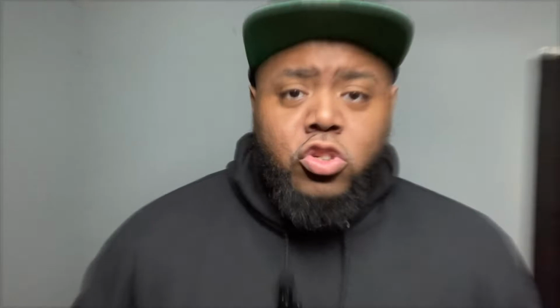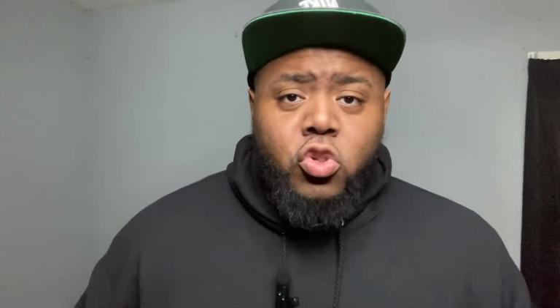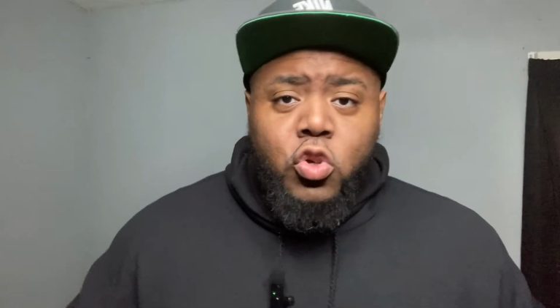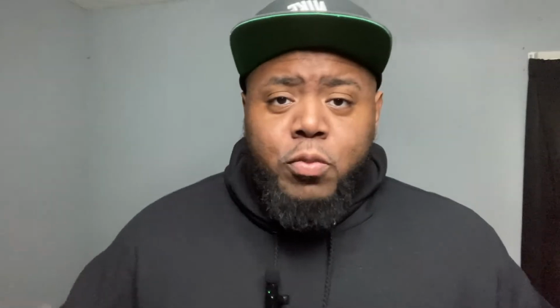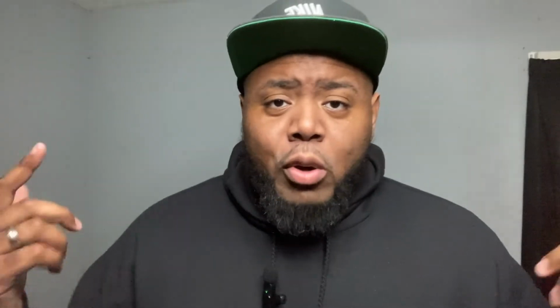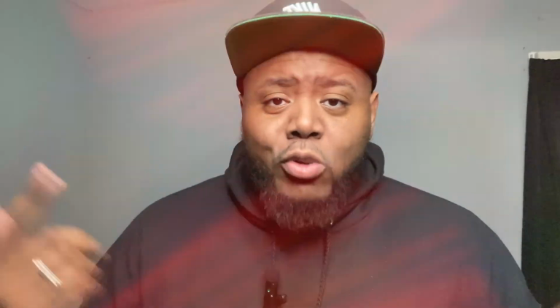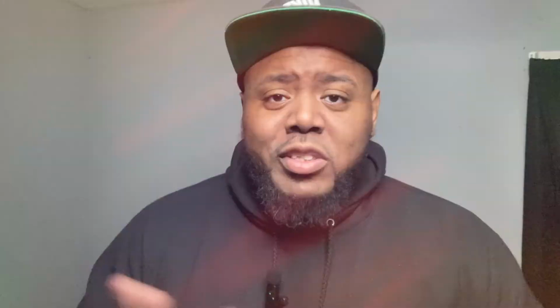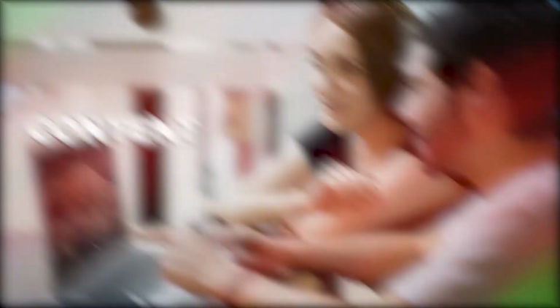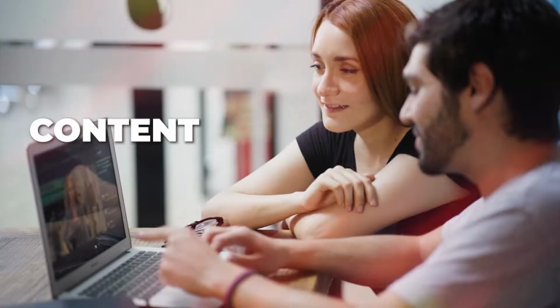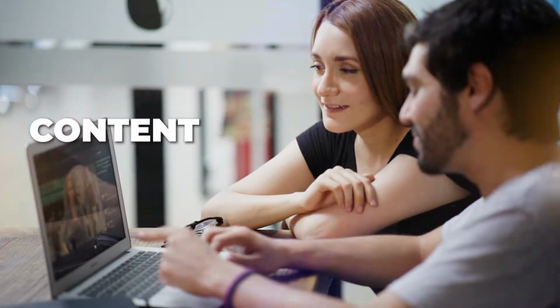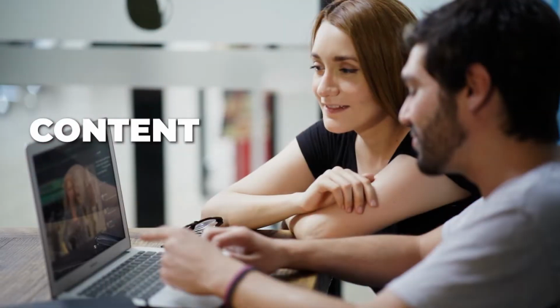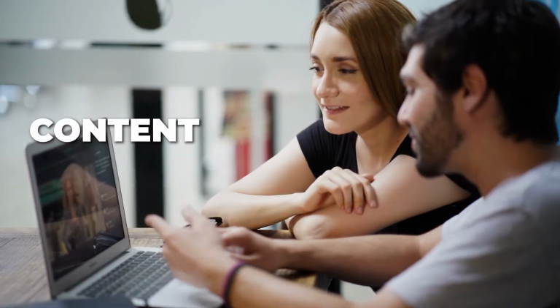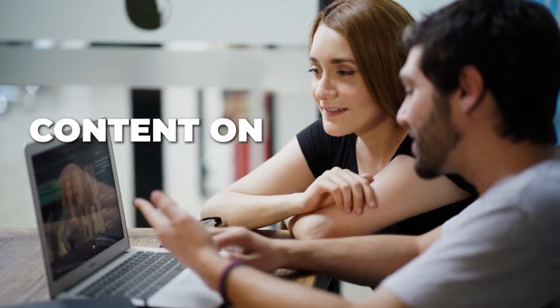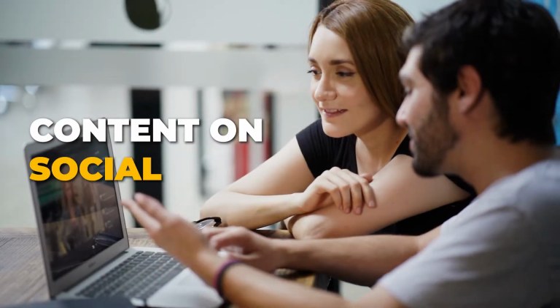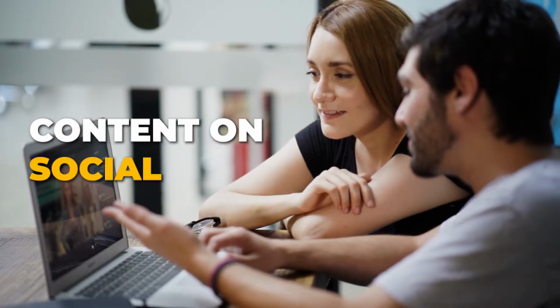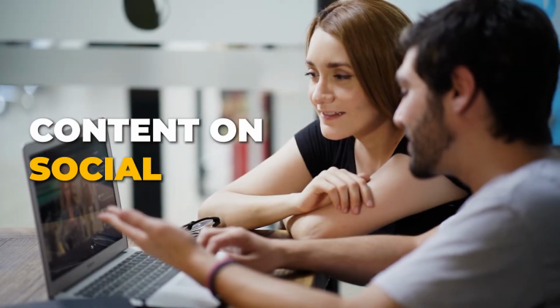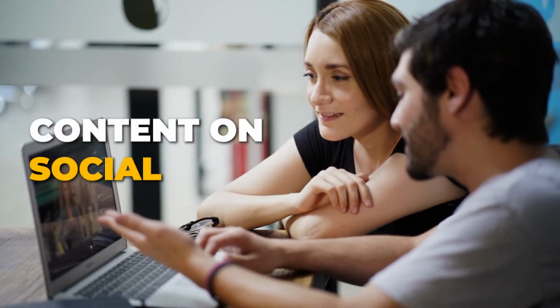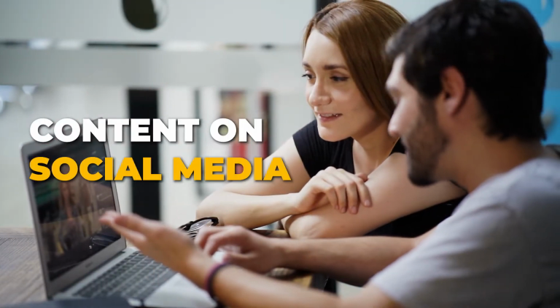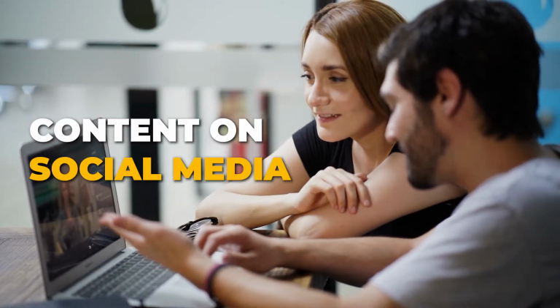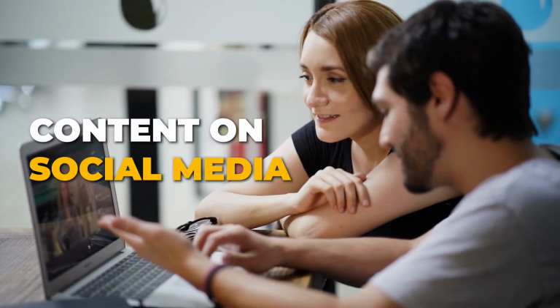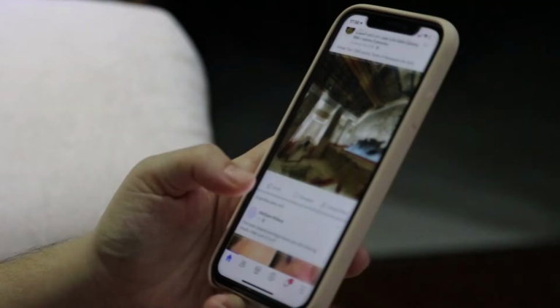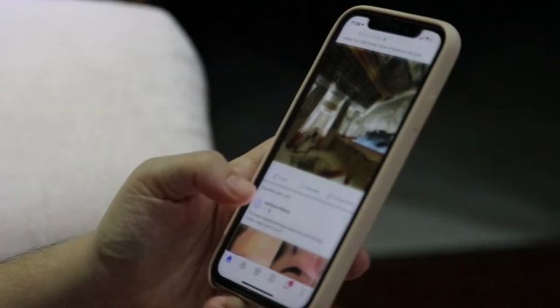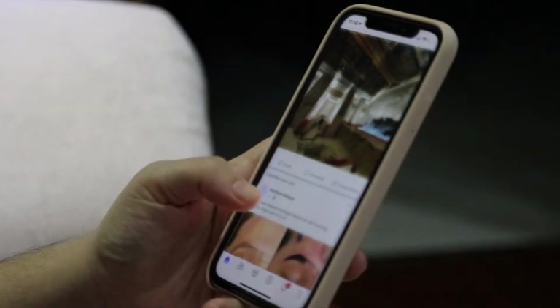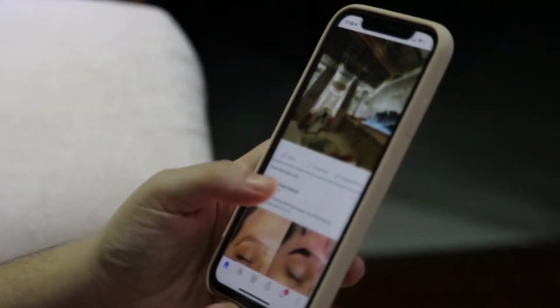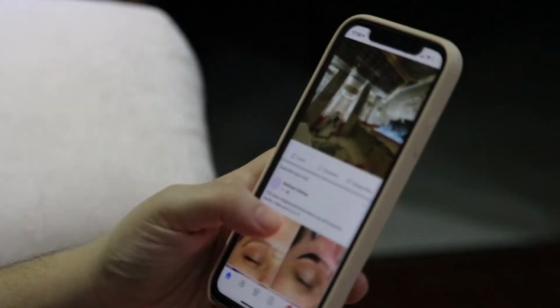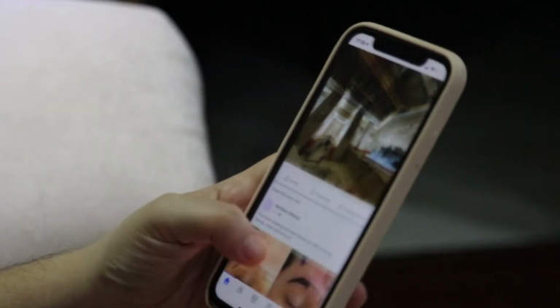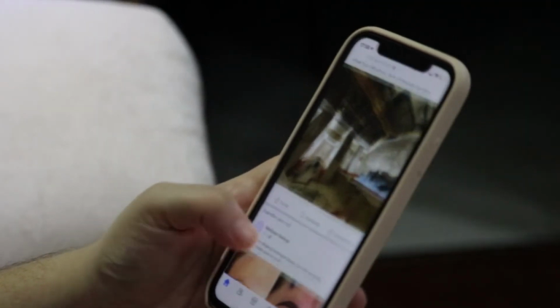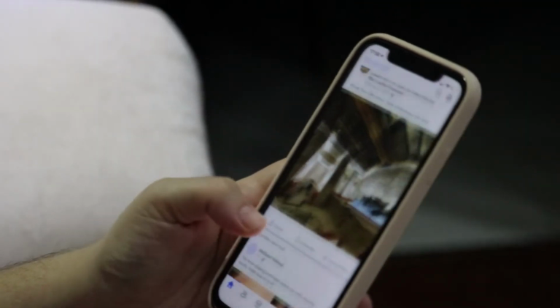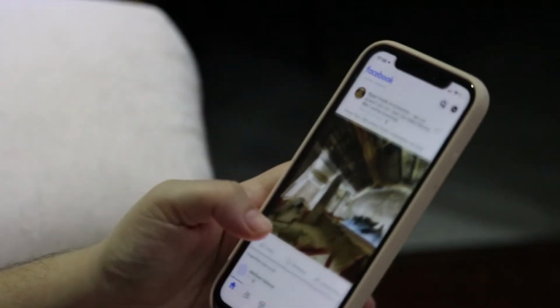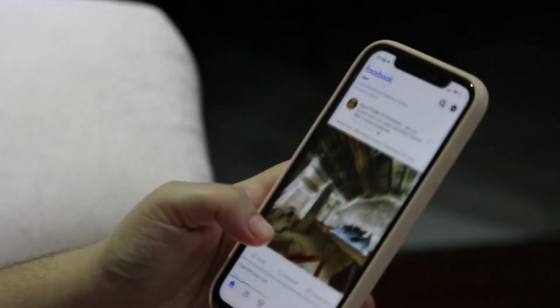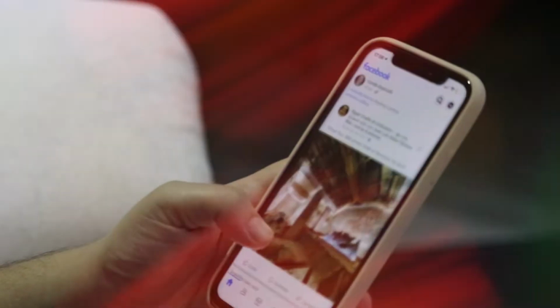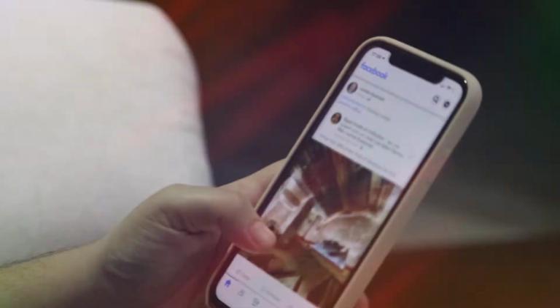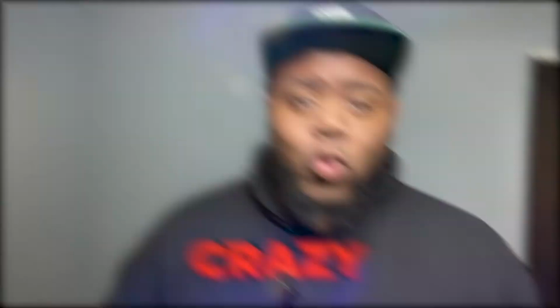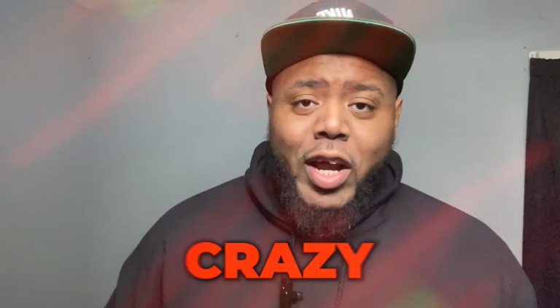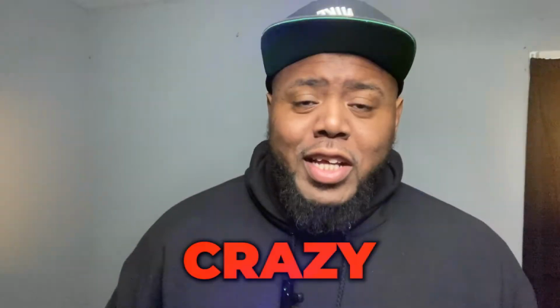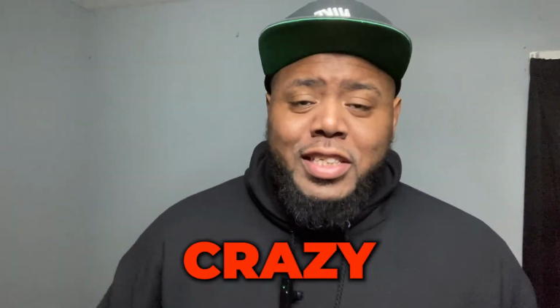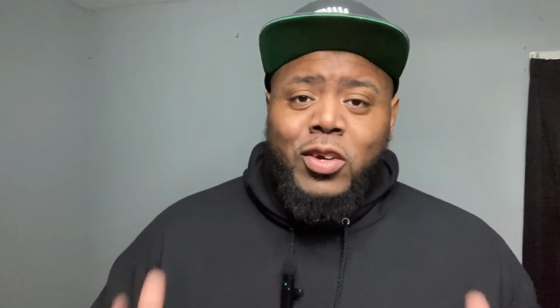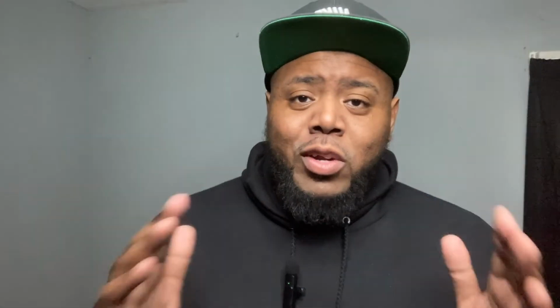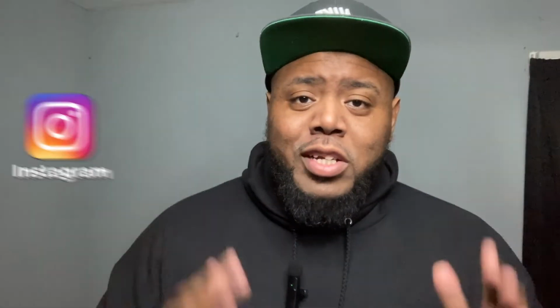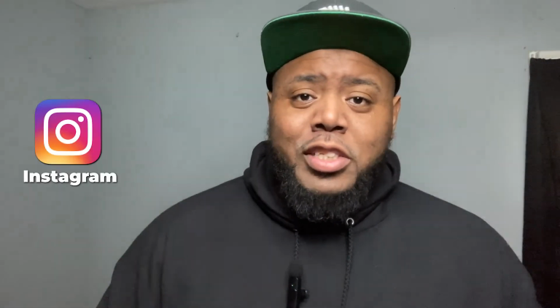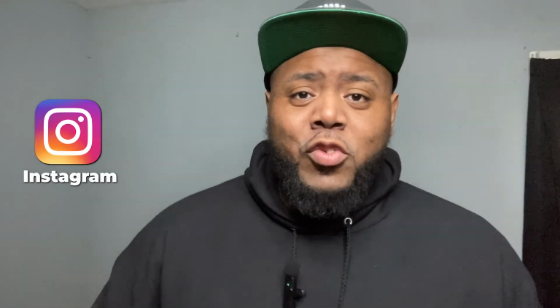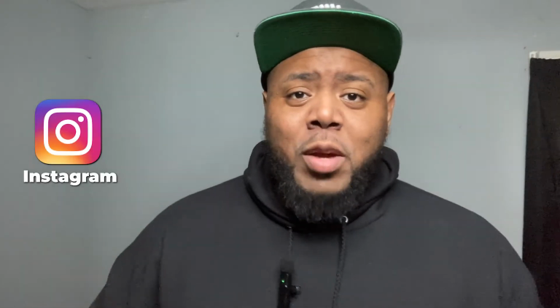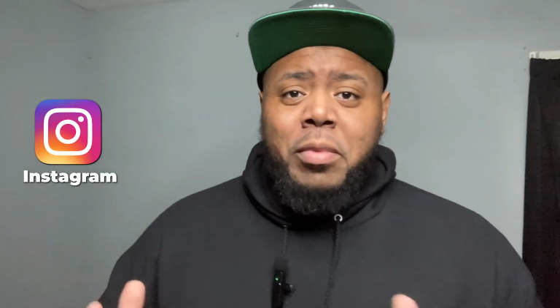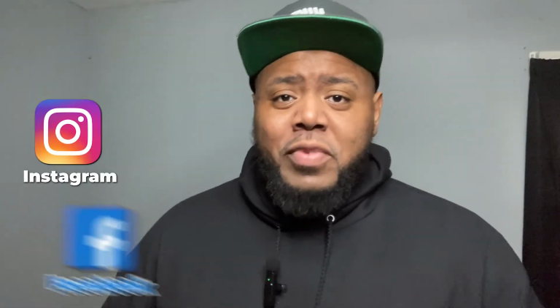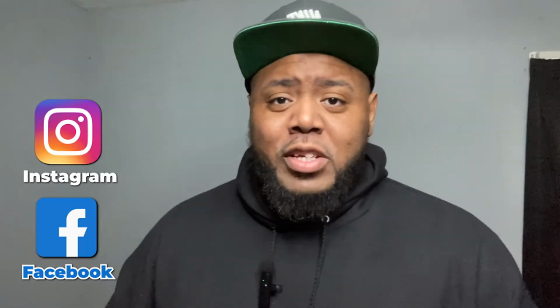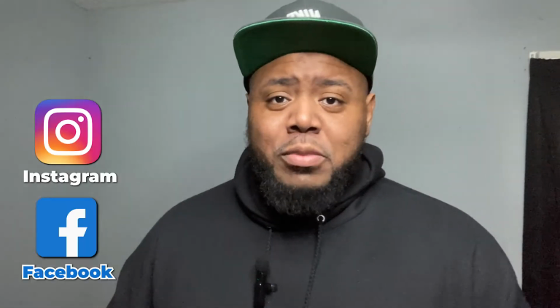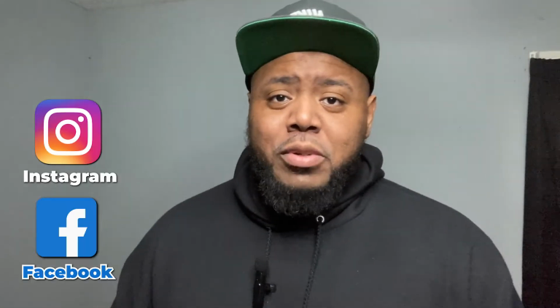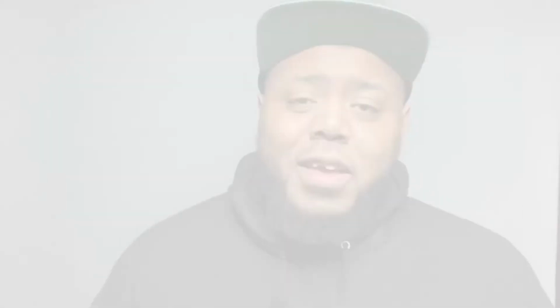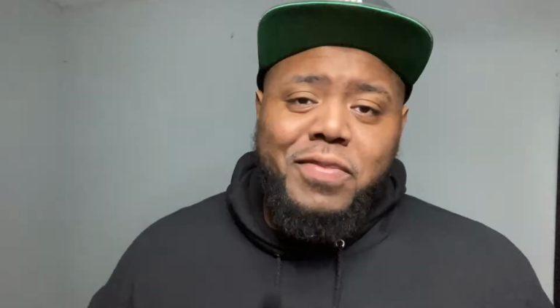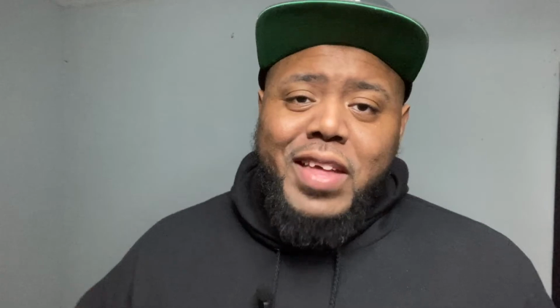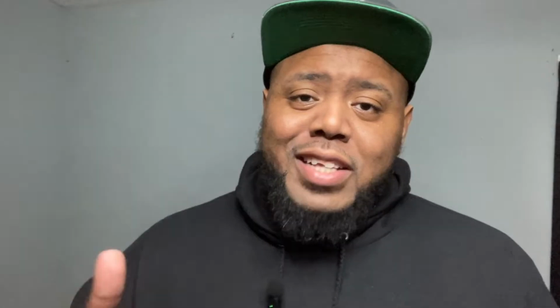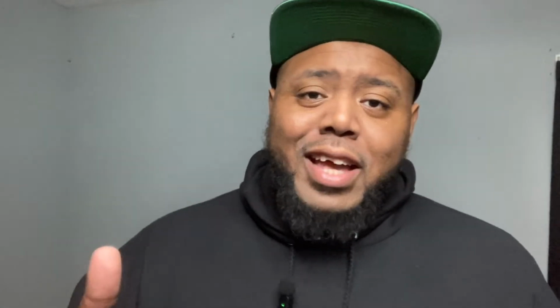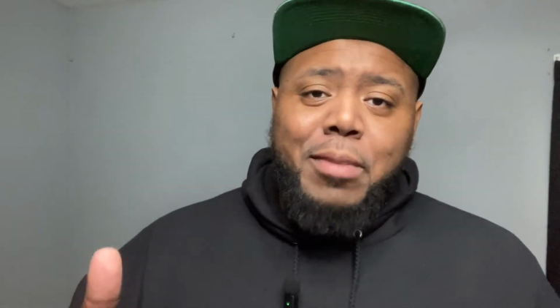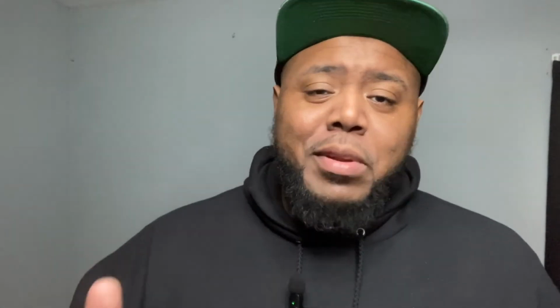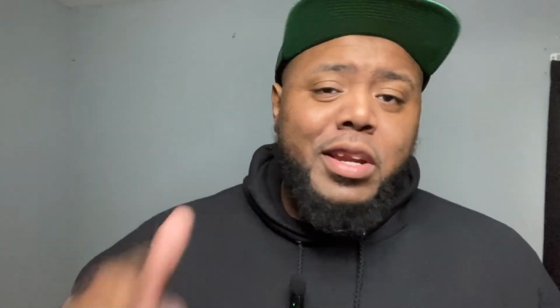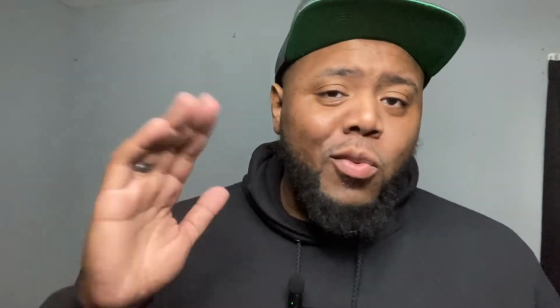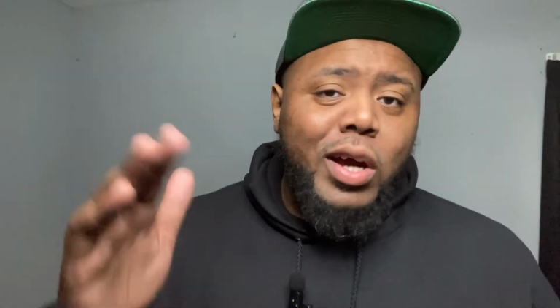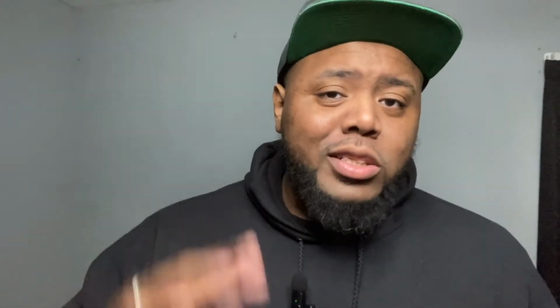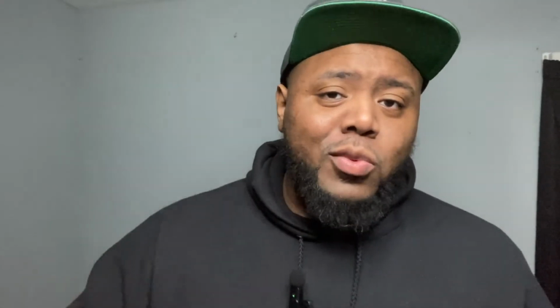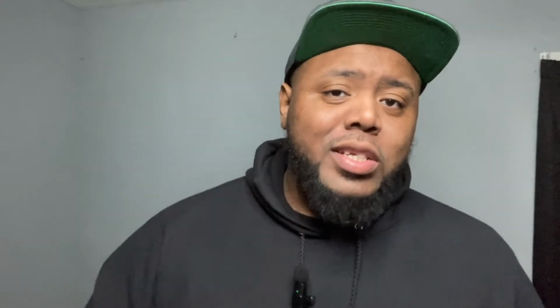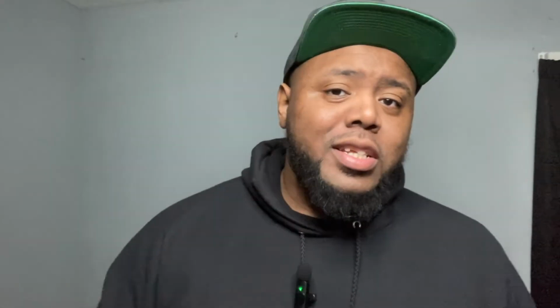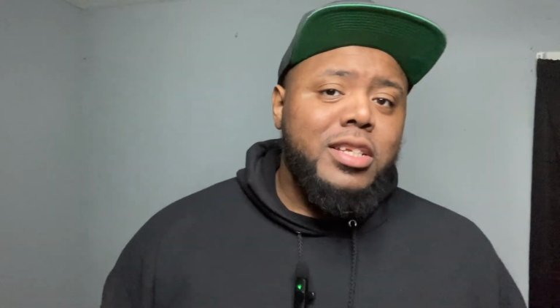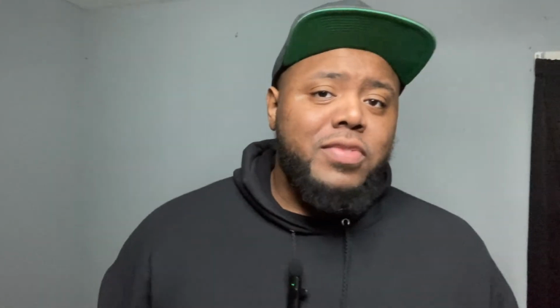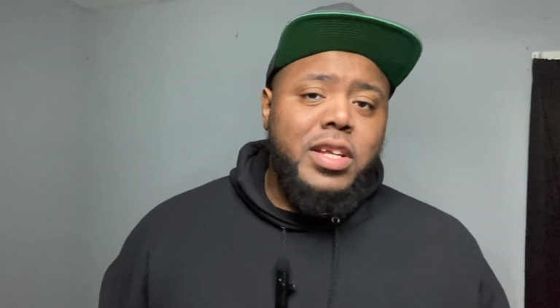So you posted content on social media, but your DMs are going crazy on Instagram and Facebook. If that's happening, then watch the rest of this video.